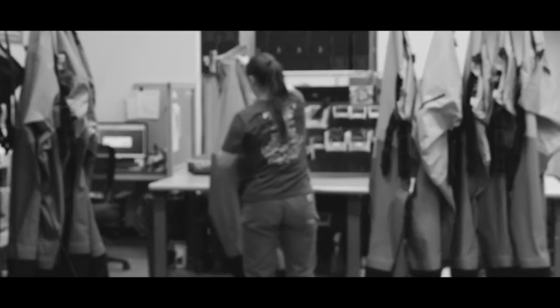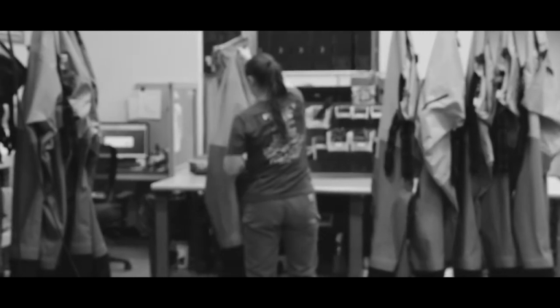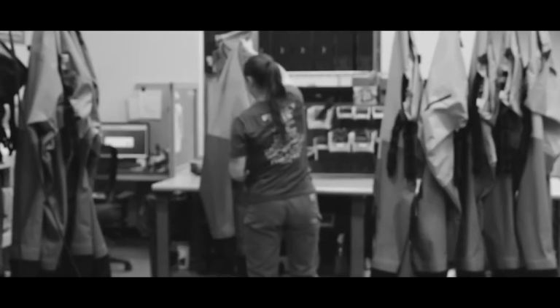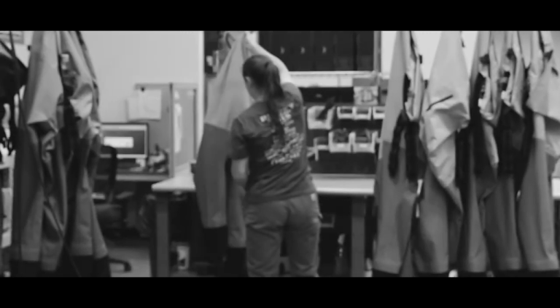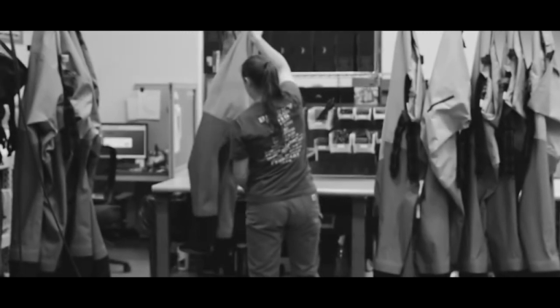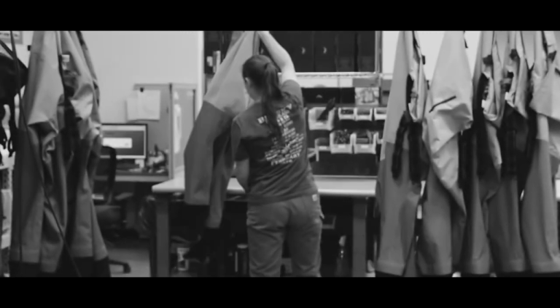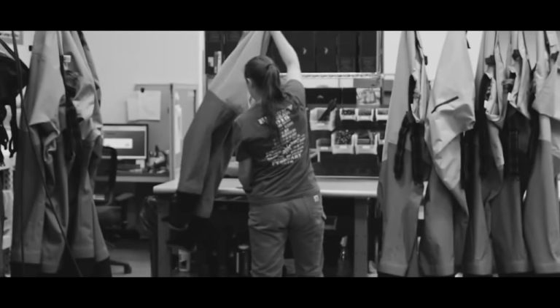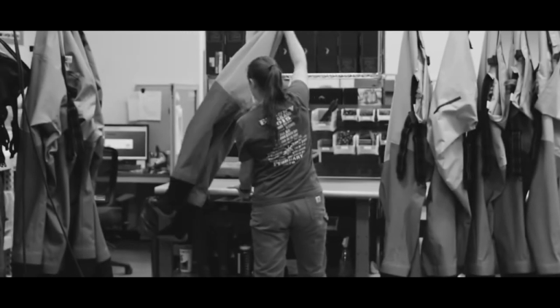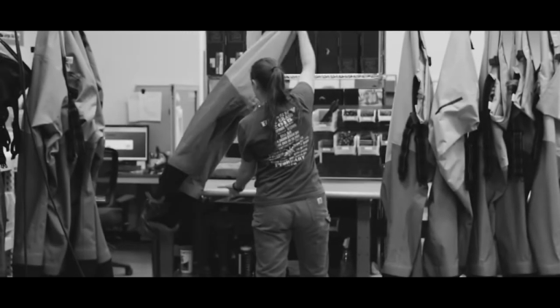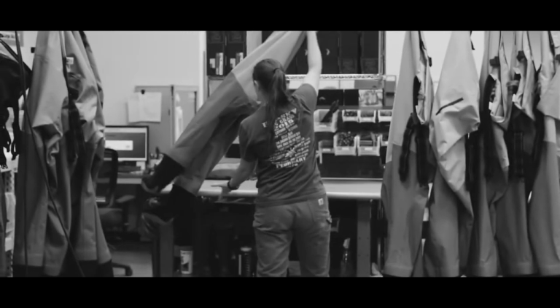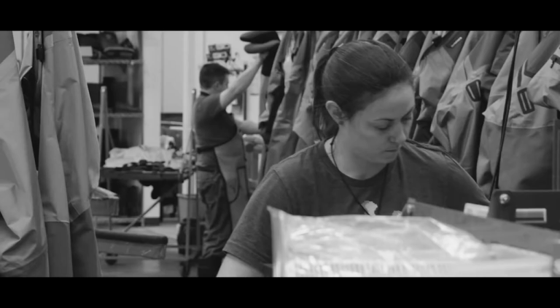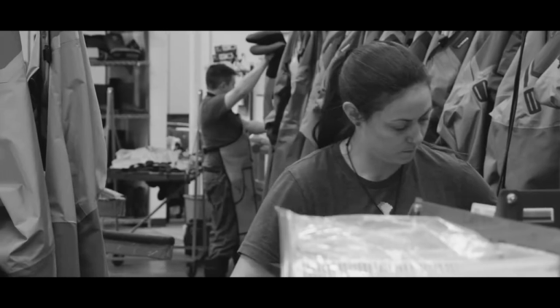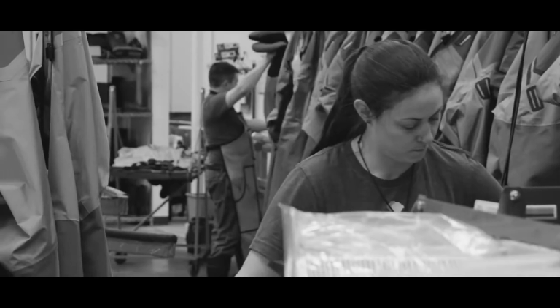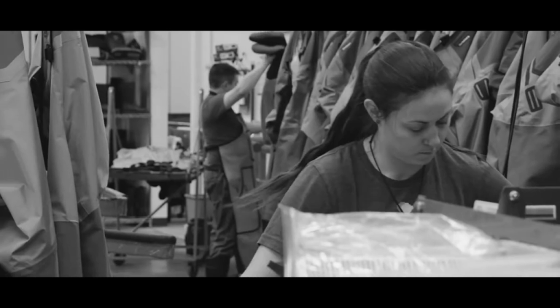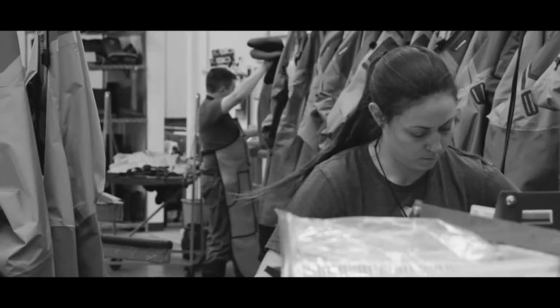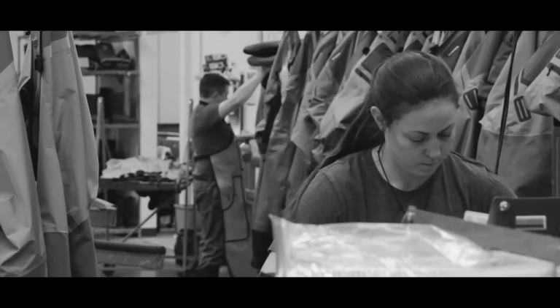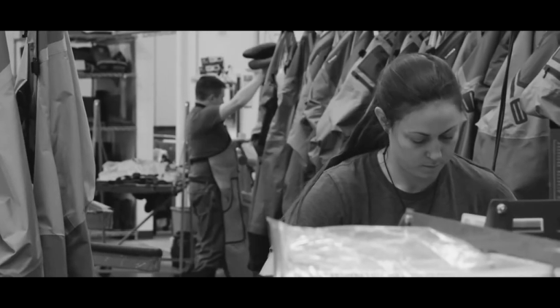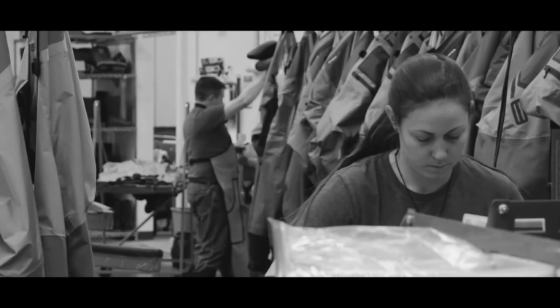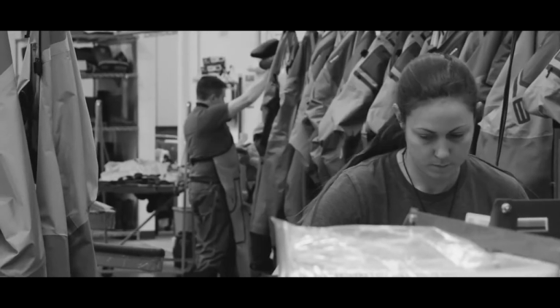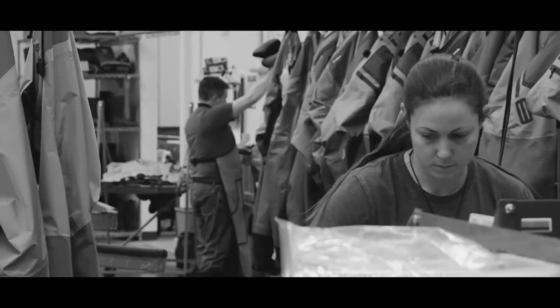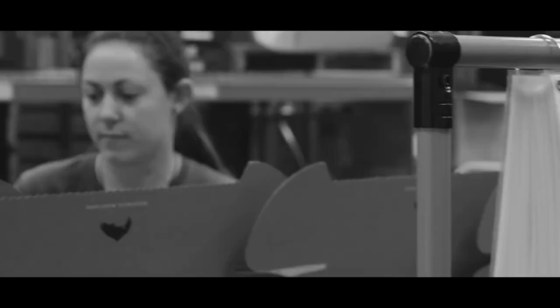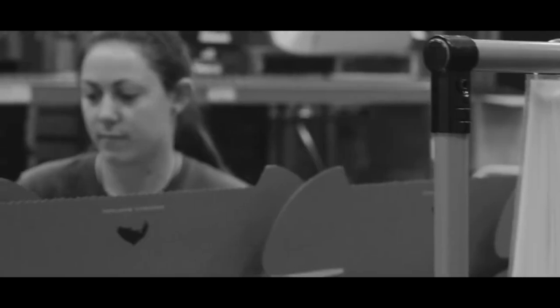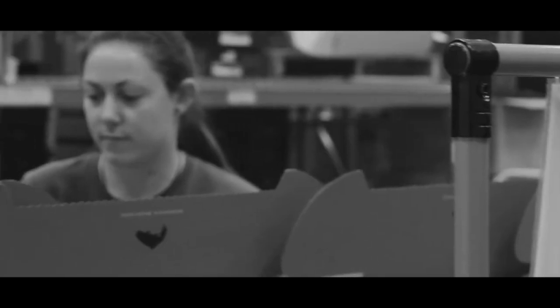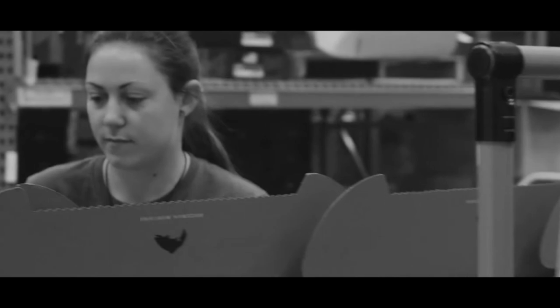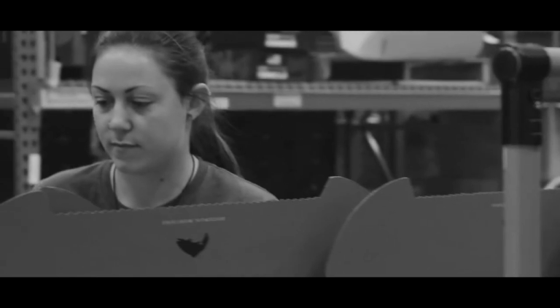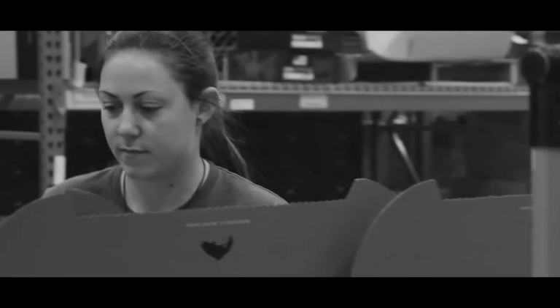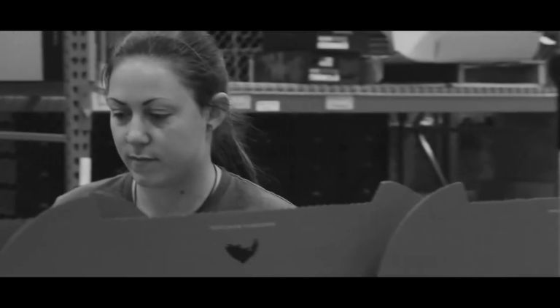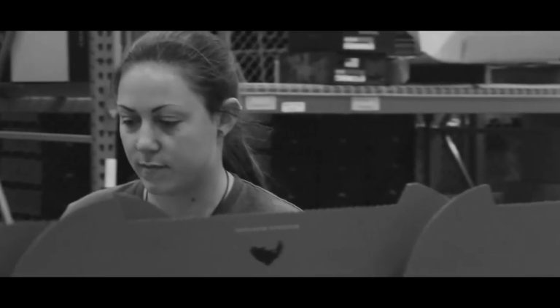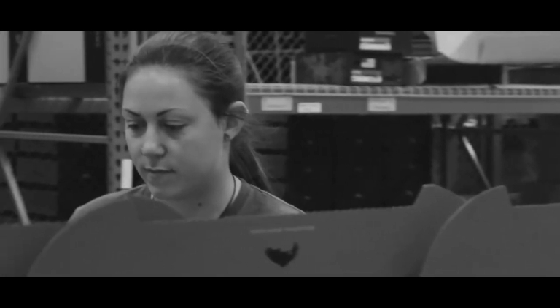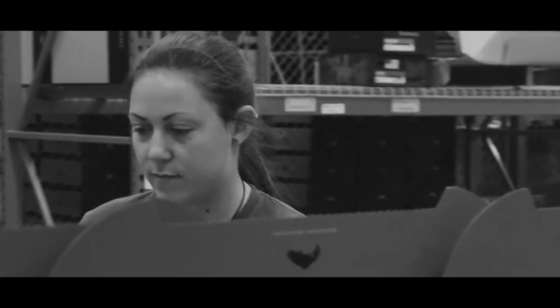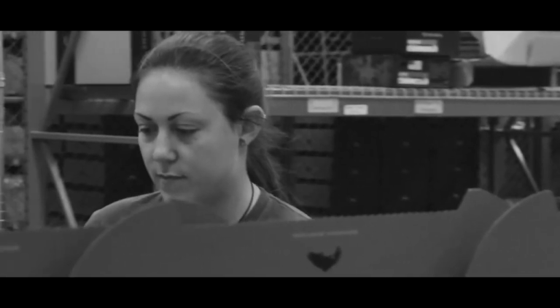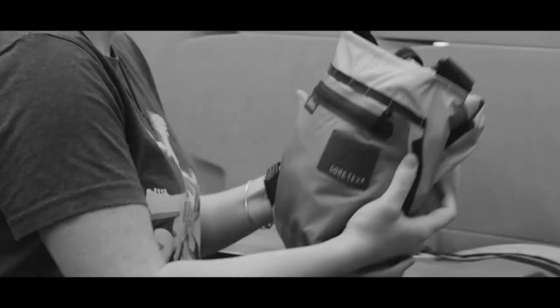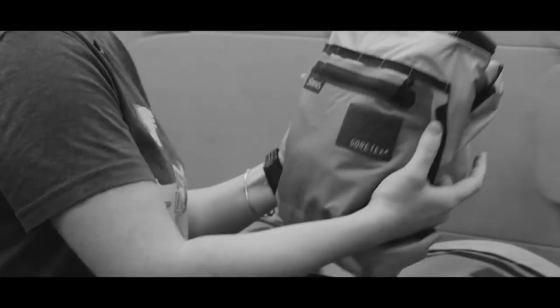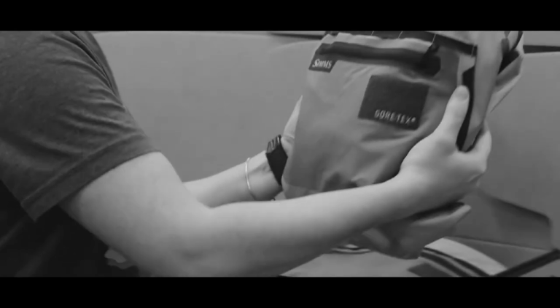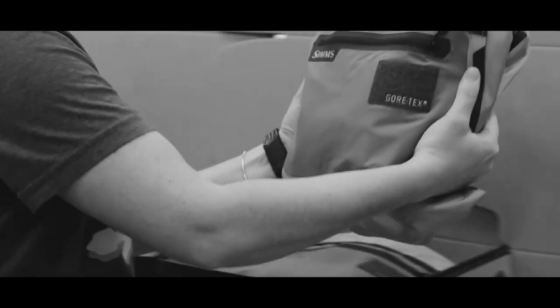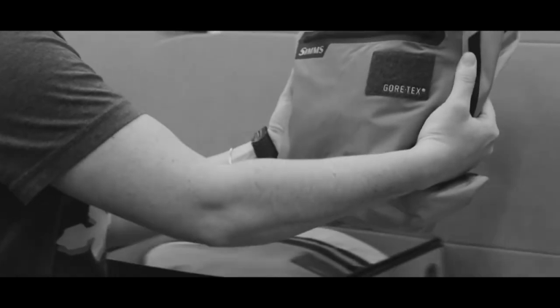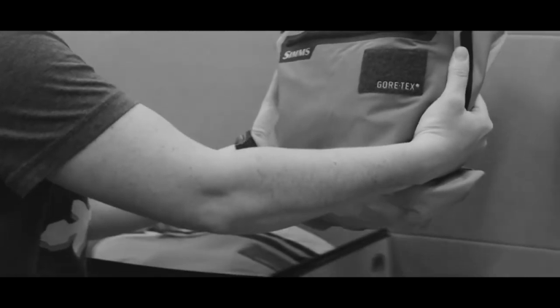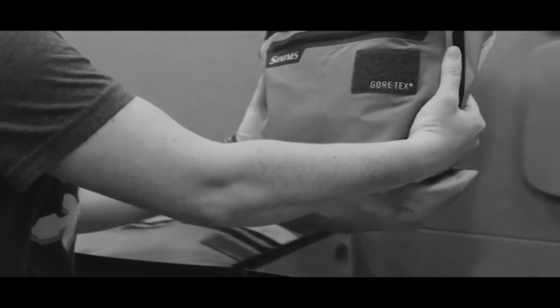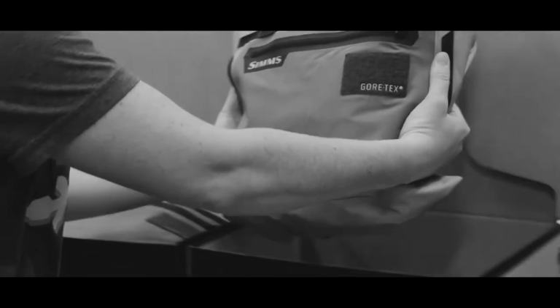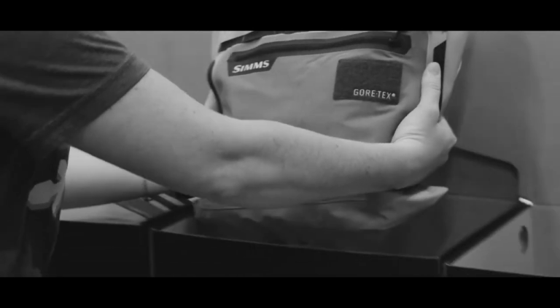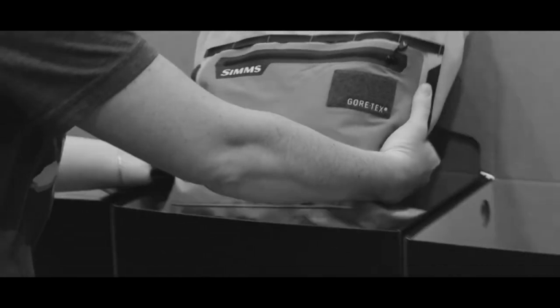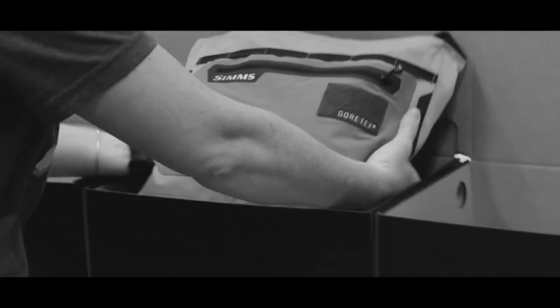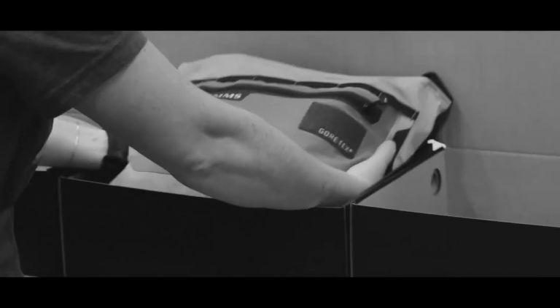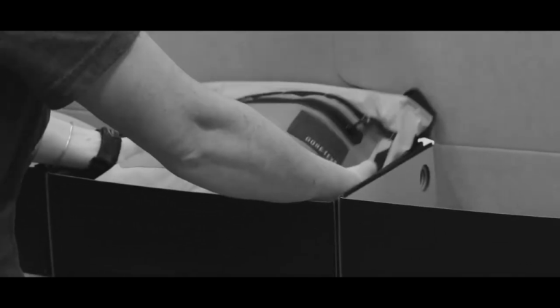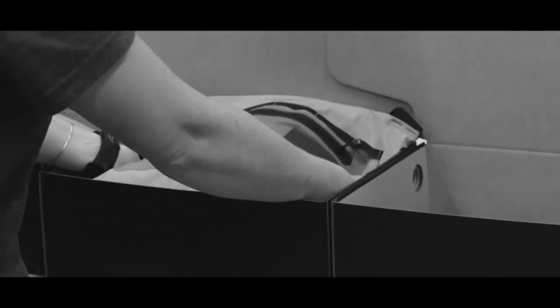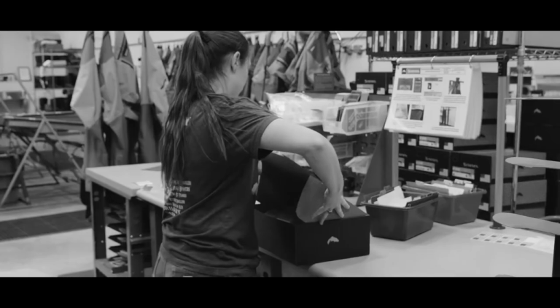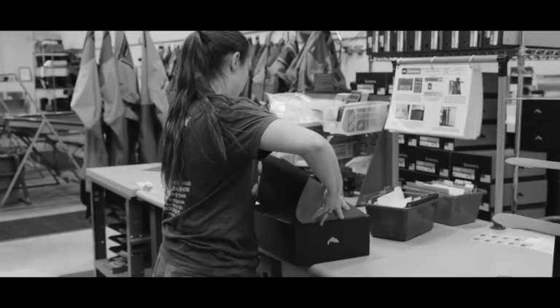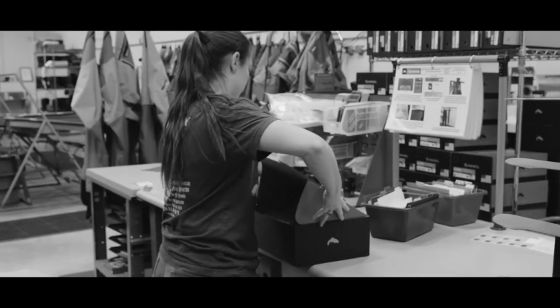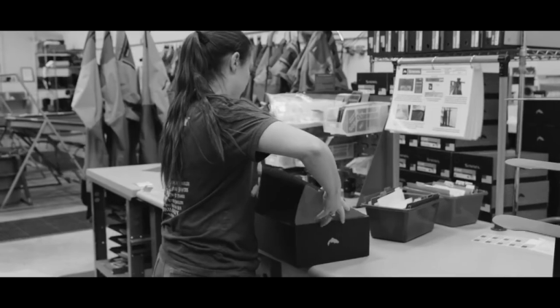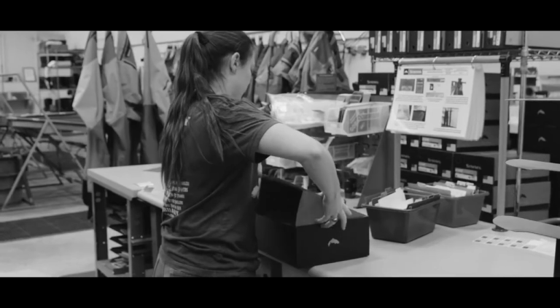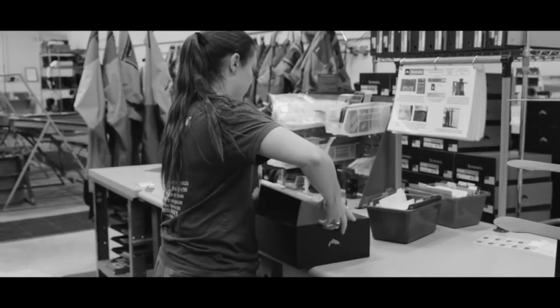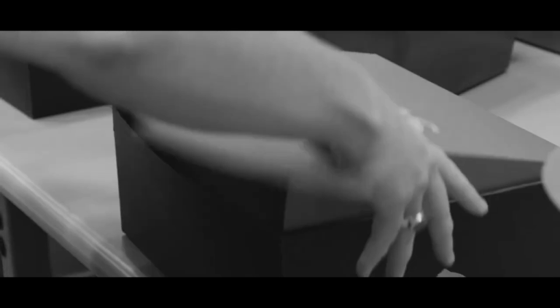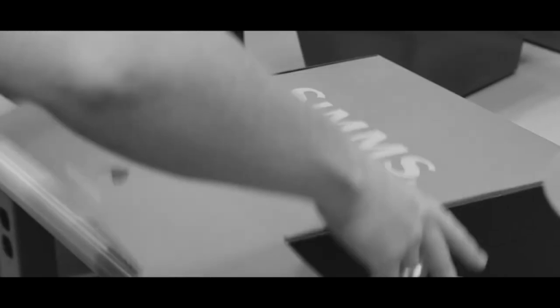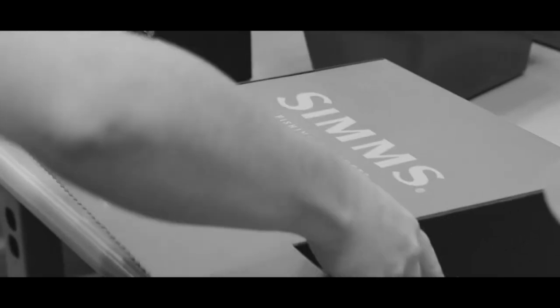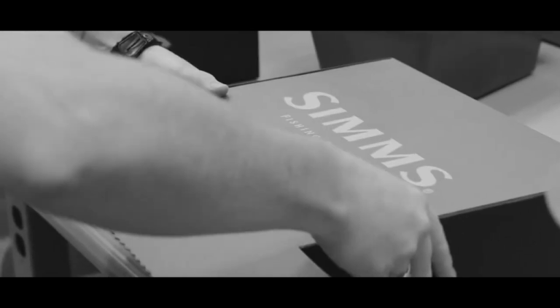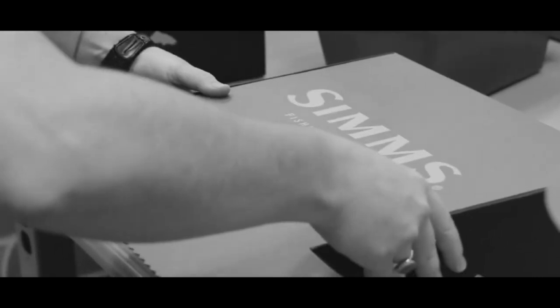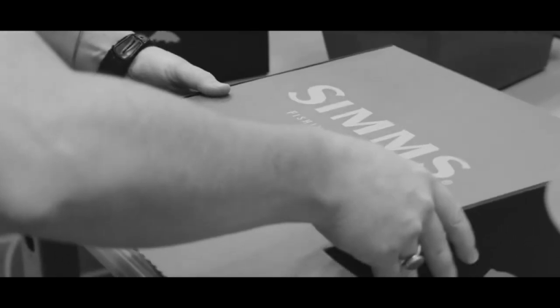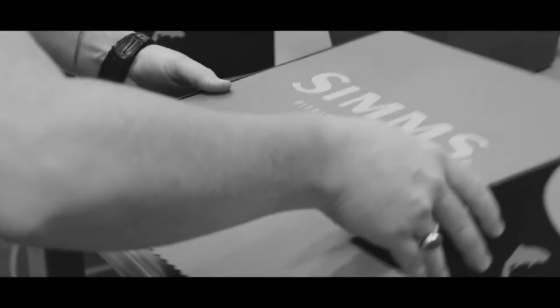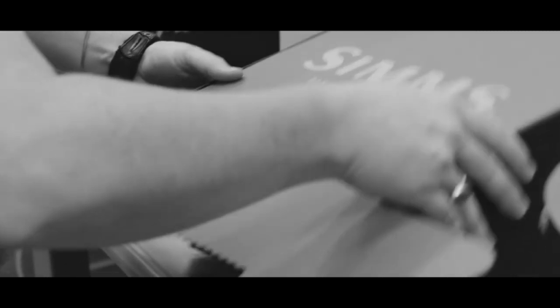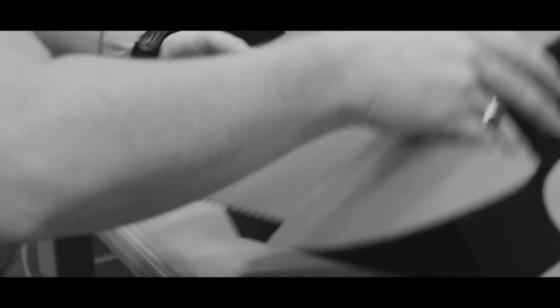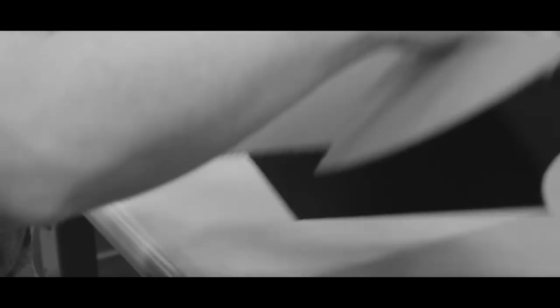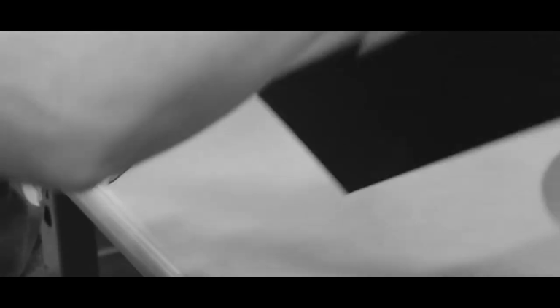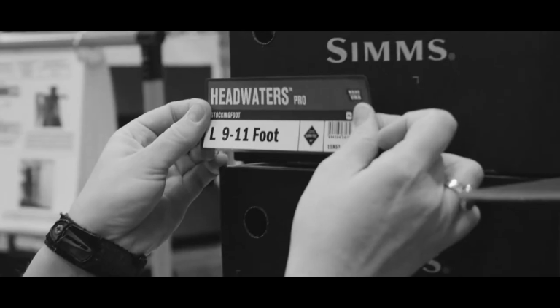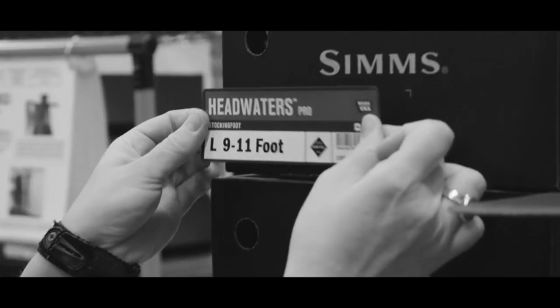The immediate benefits of when you actually put the wader on — how it fits, how it moves around — are apparent in store before you even step out on the river.